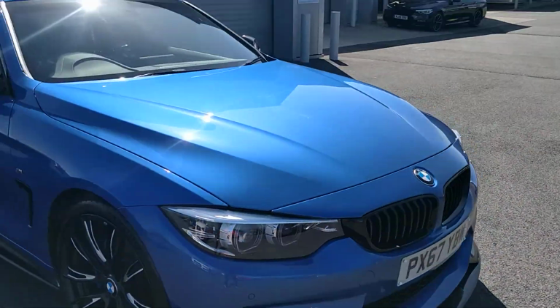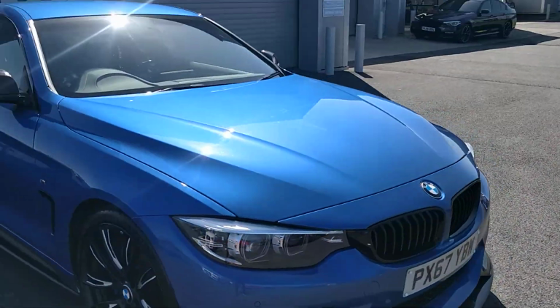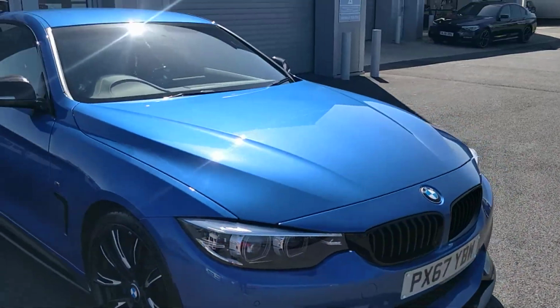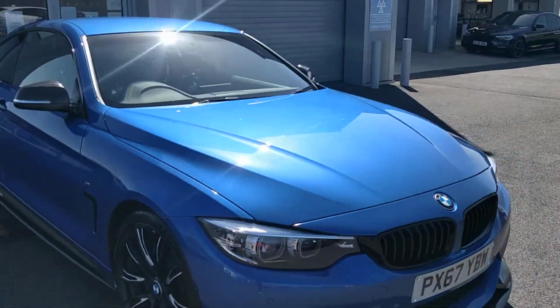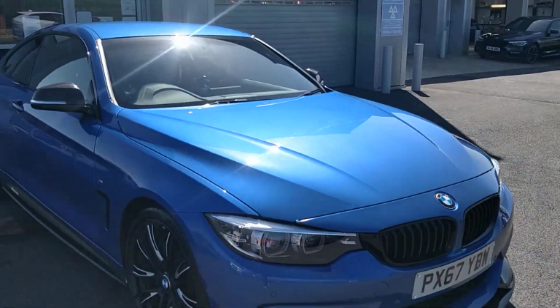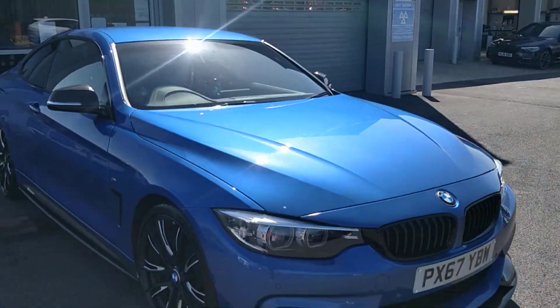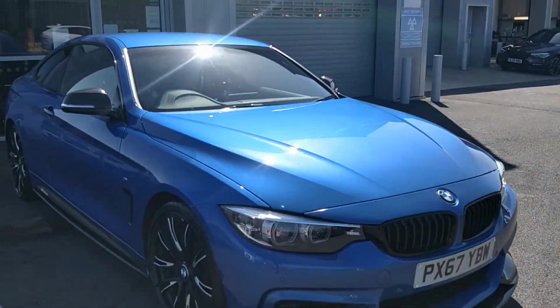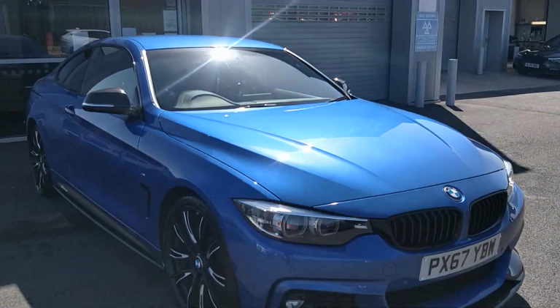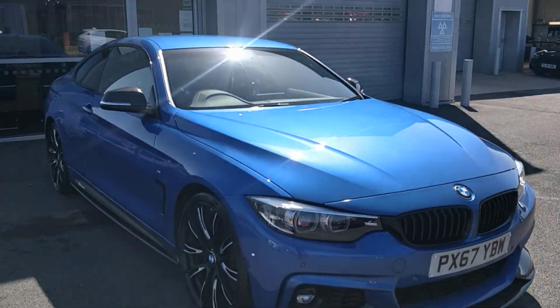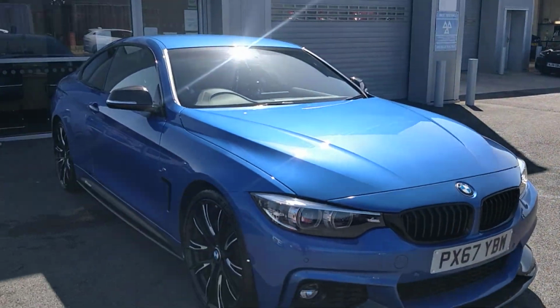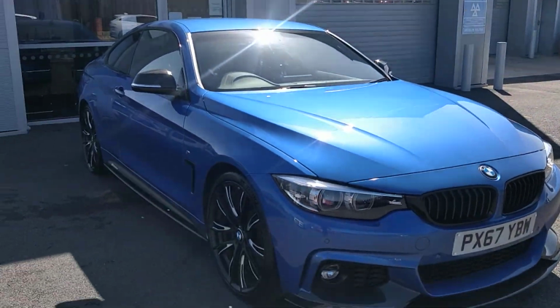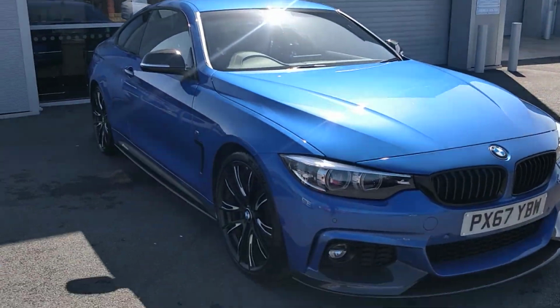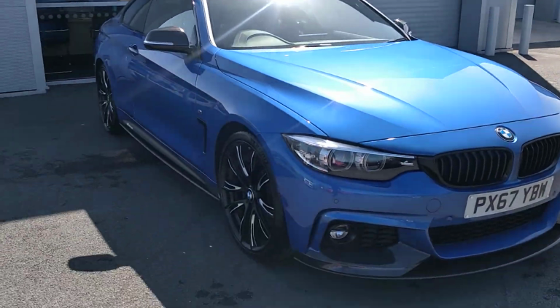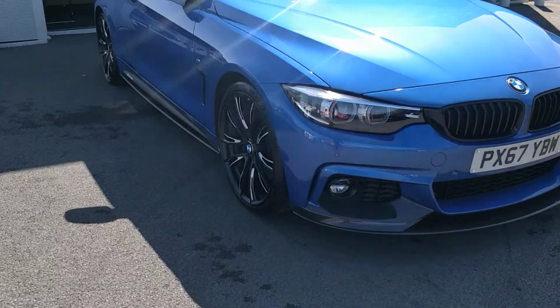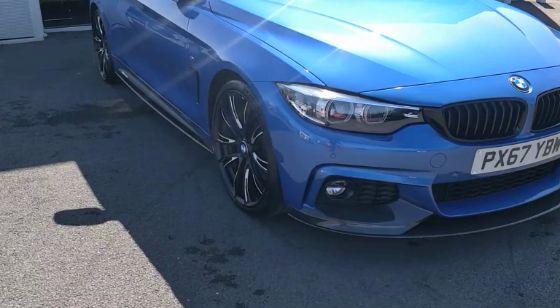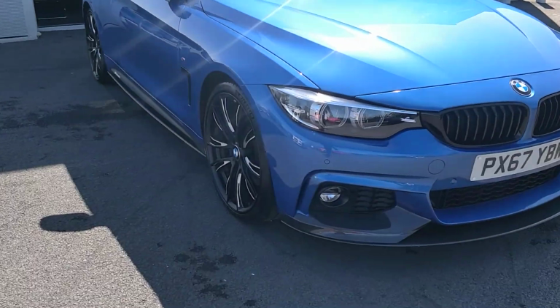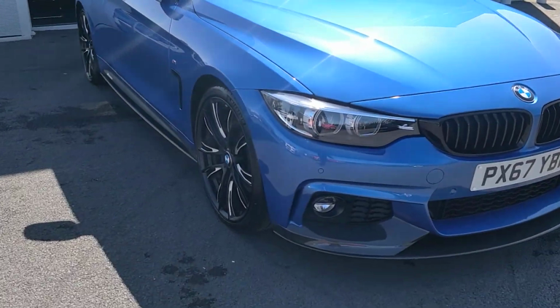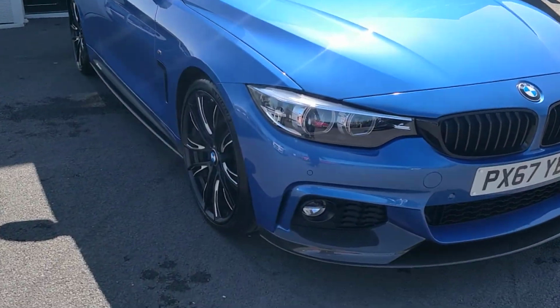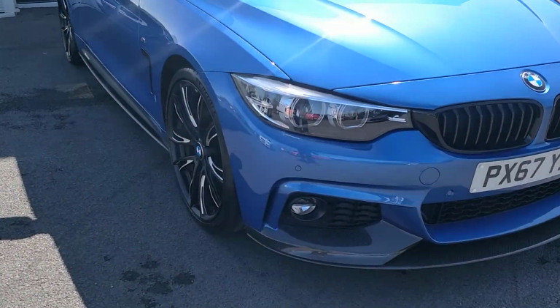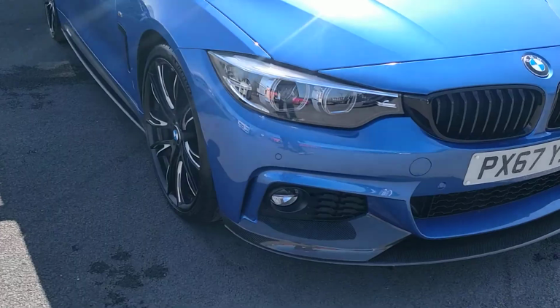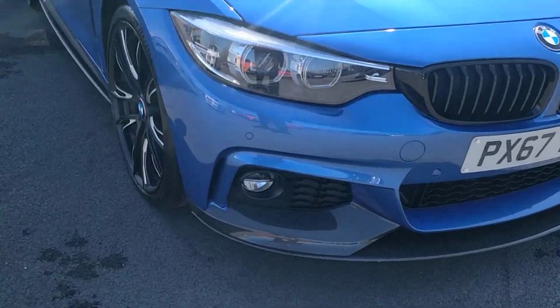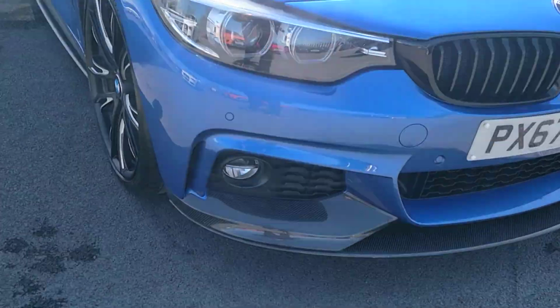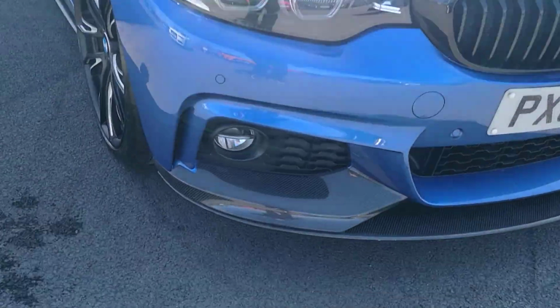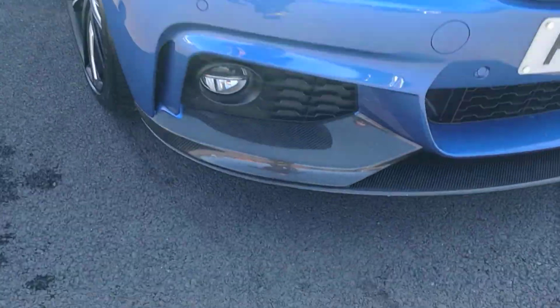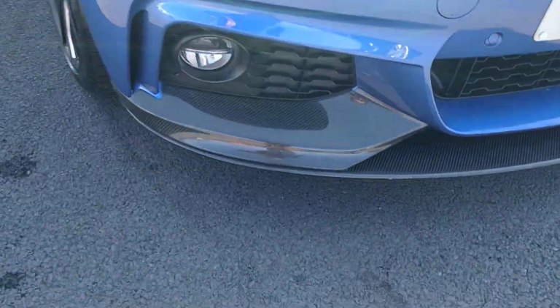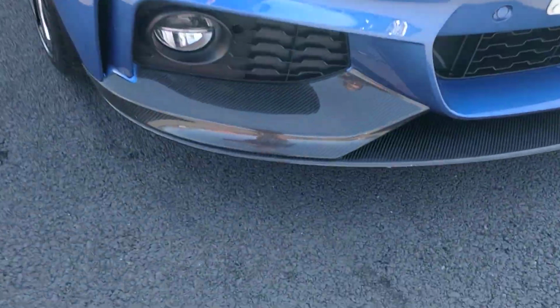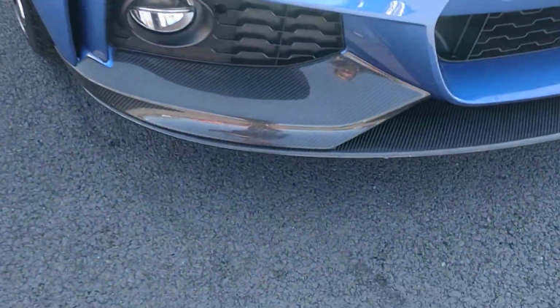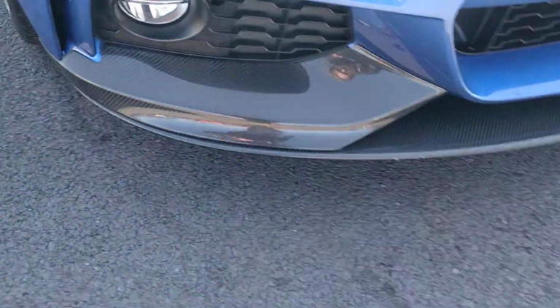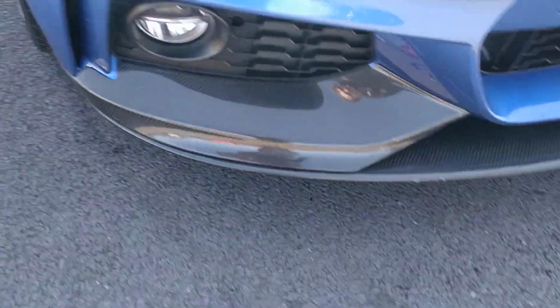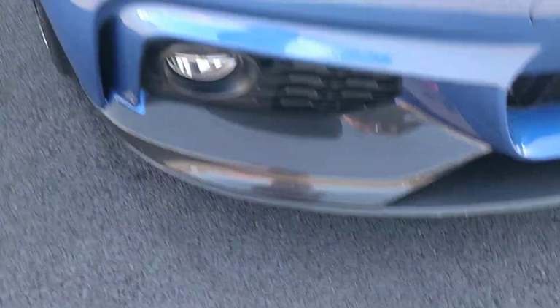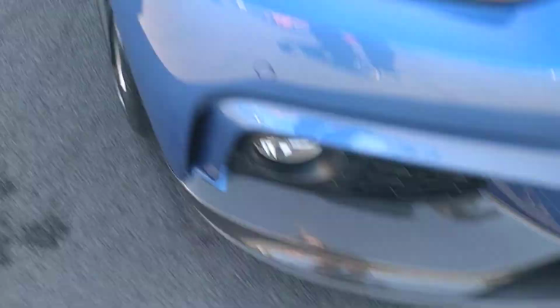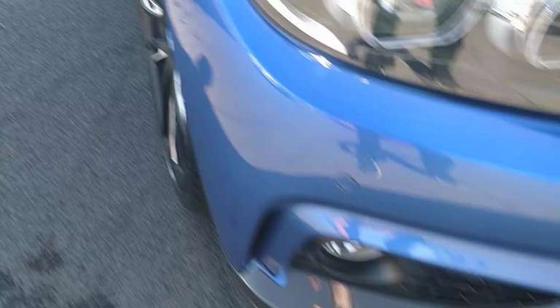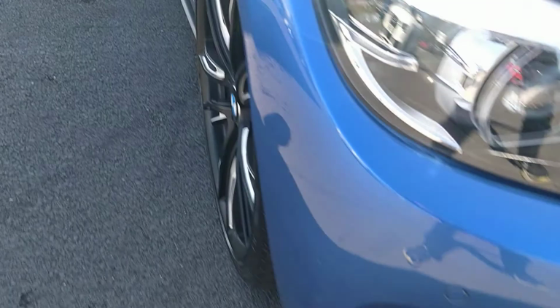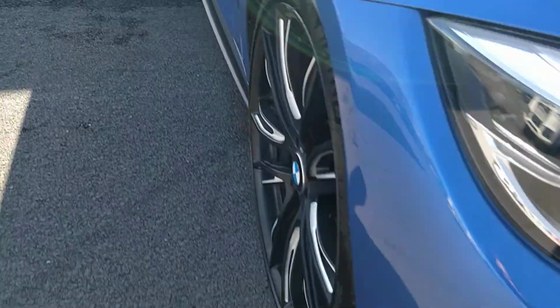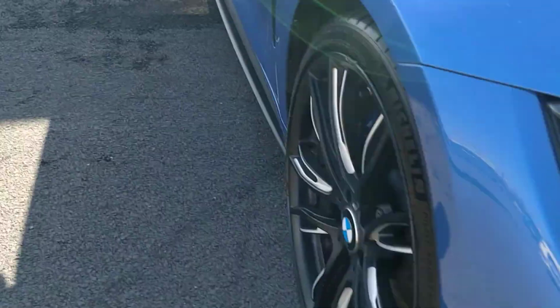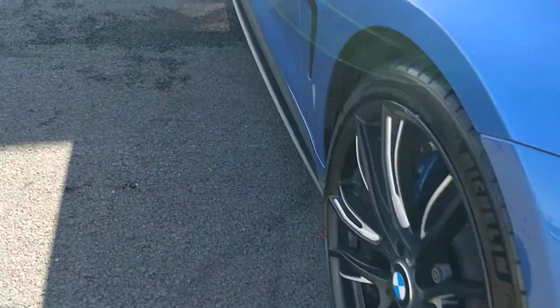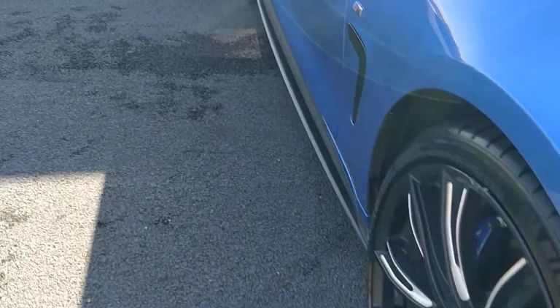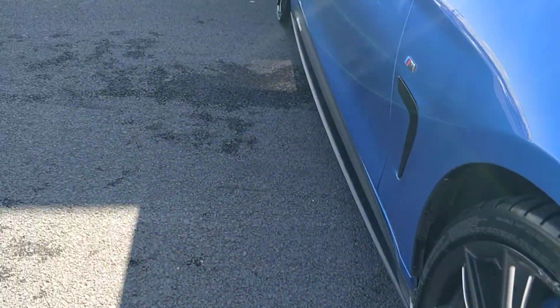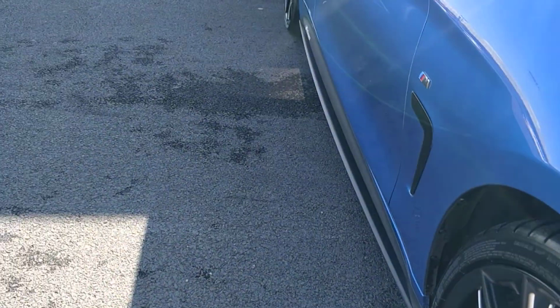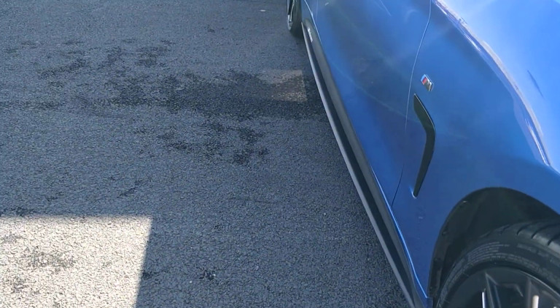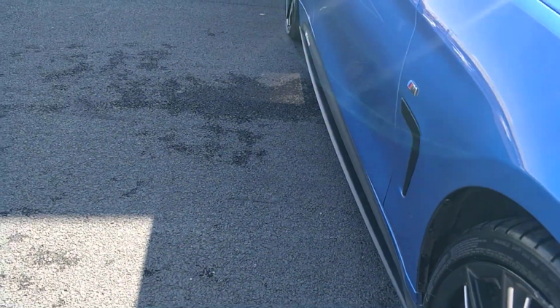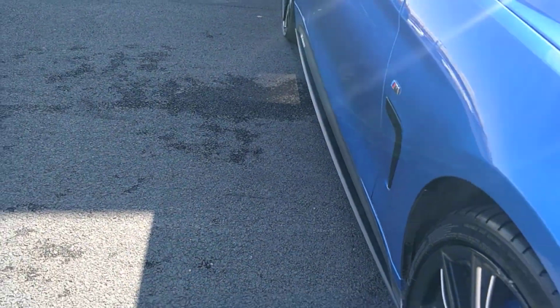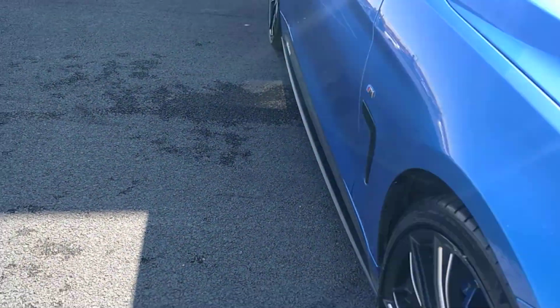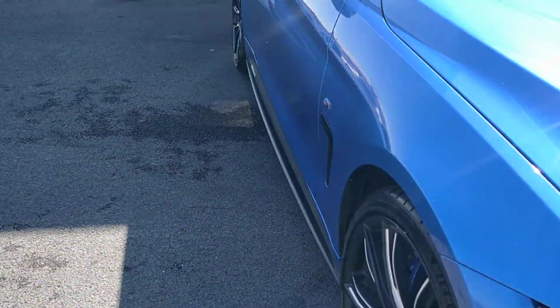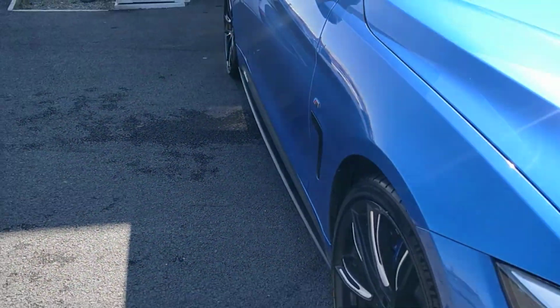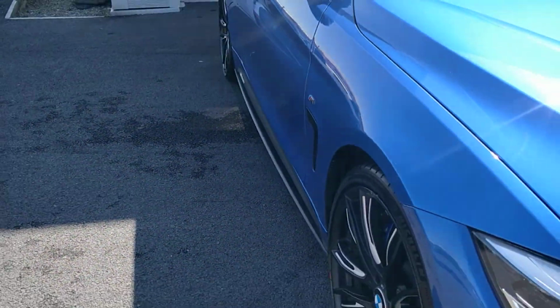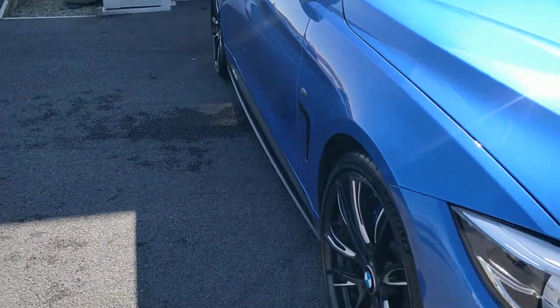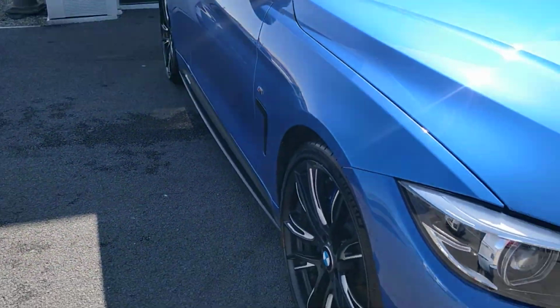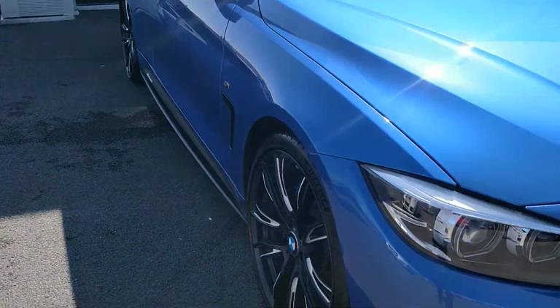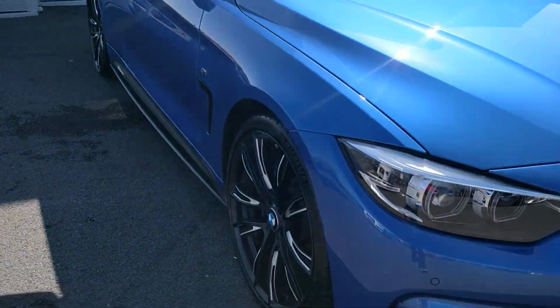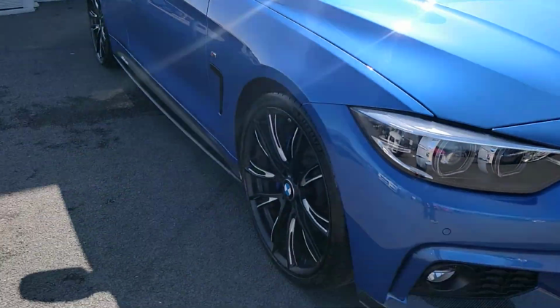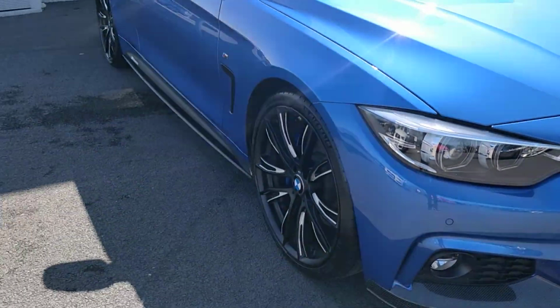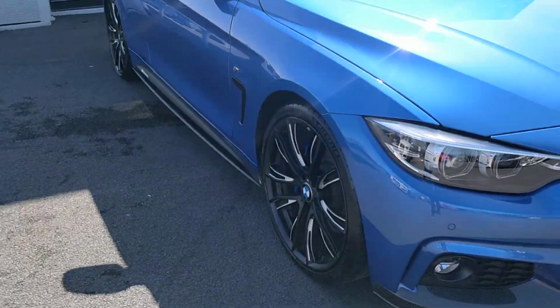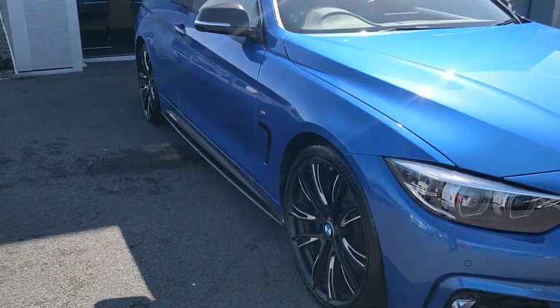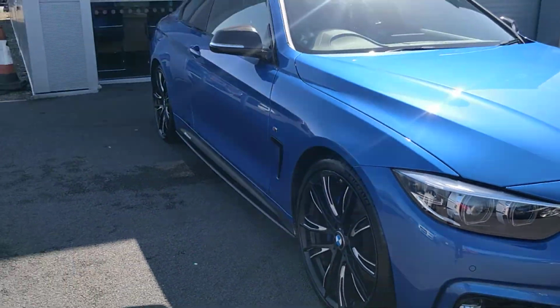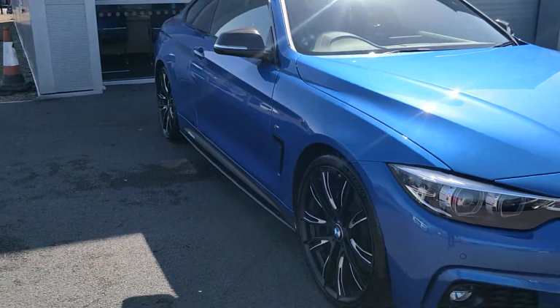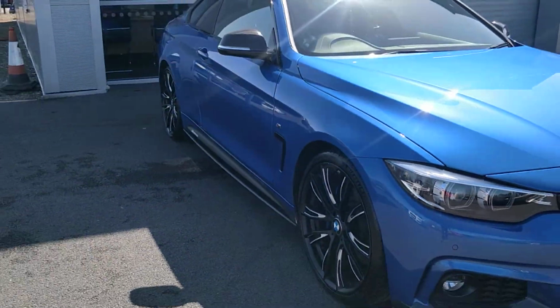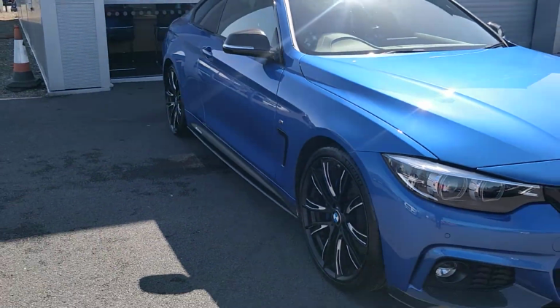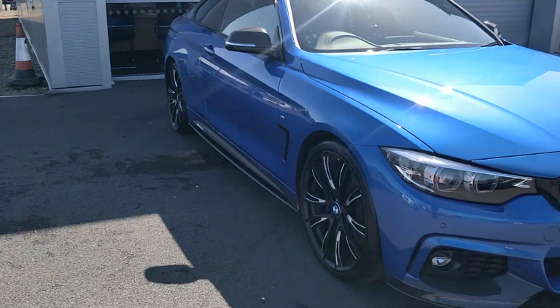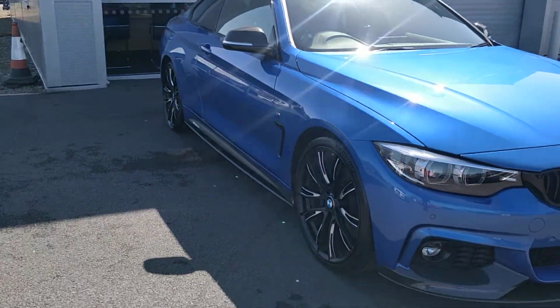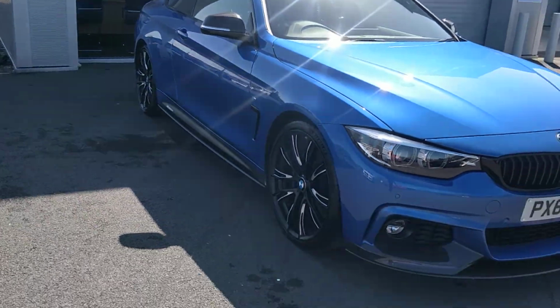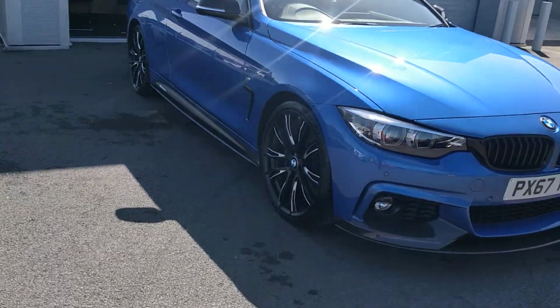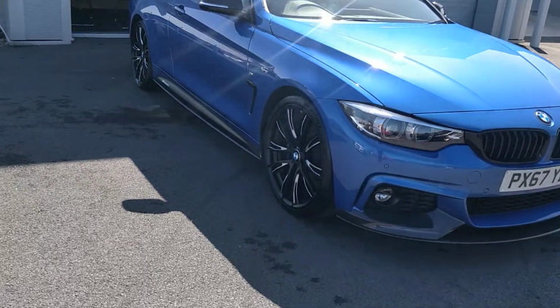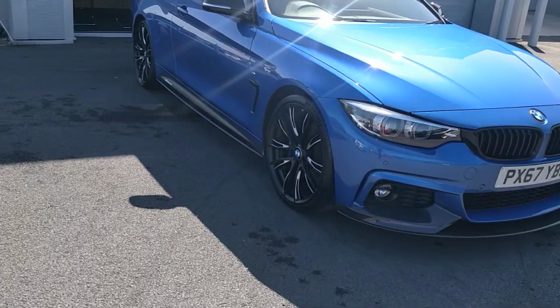Performance pack as well, which gives you the front splitter and side skirts. I'm very impressed.